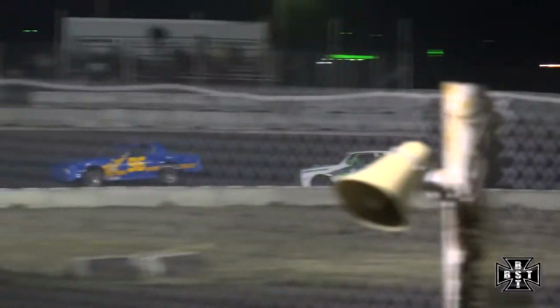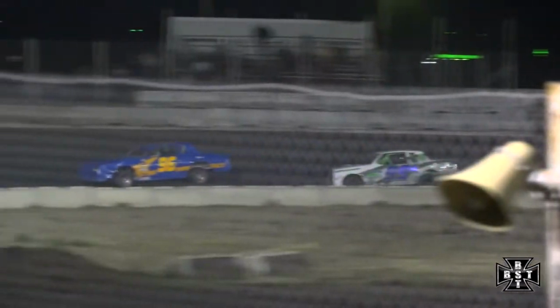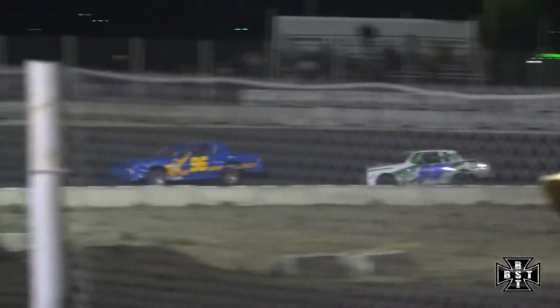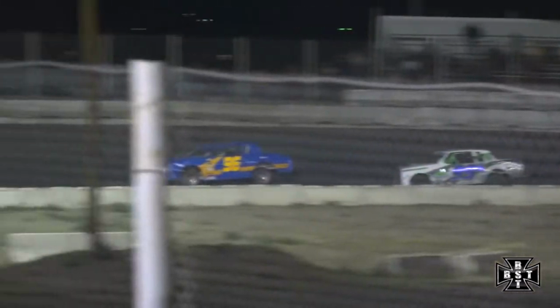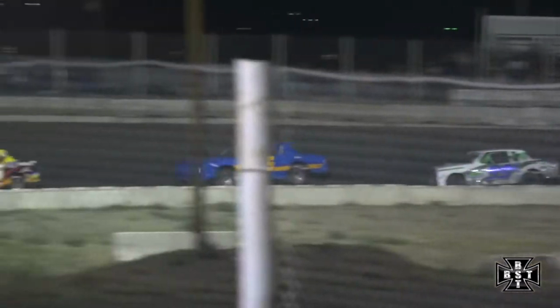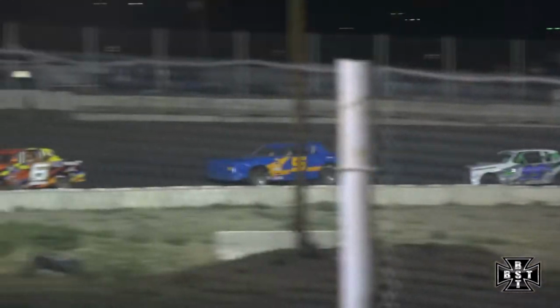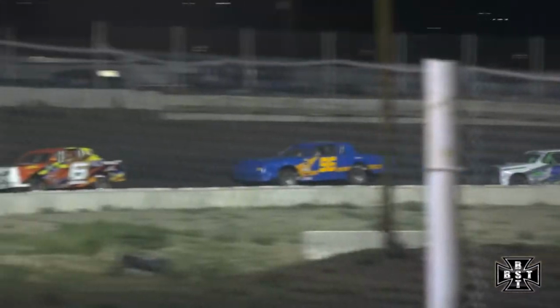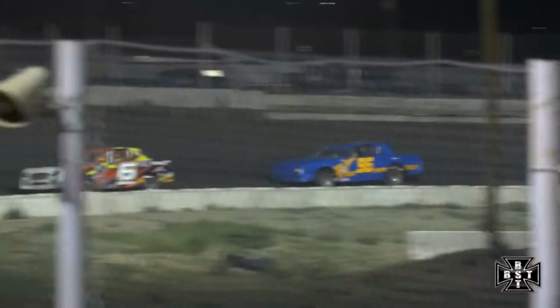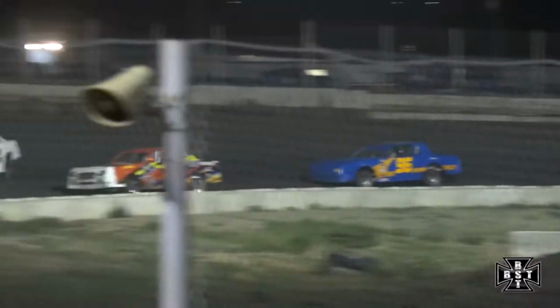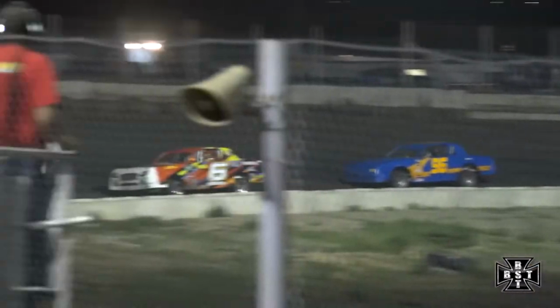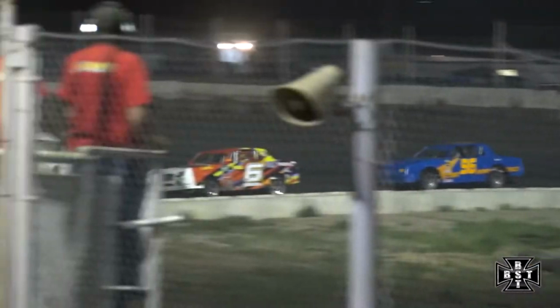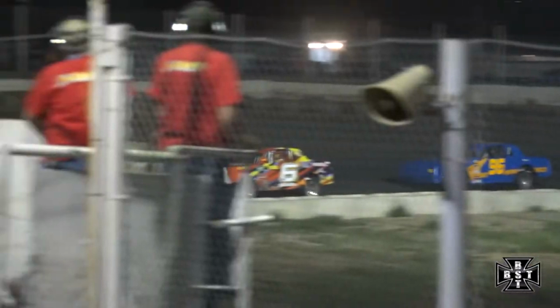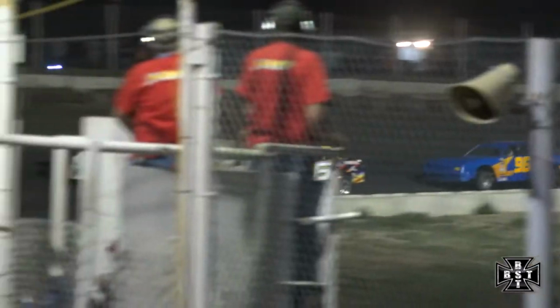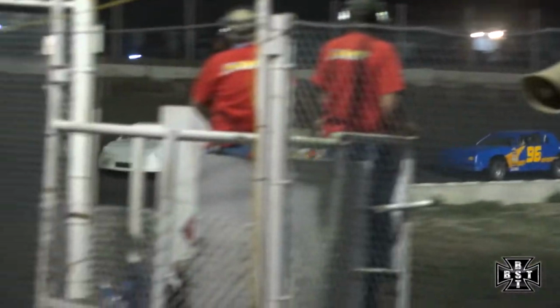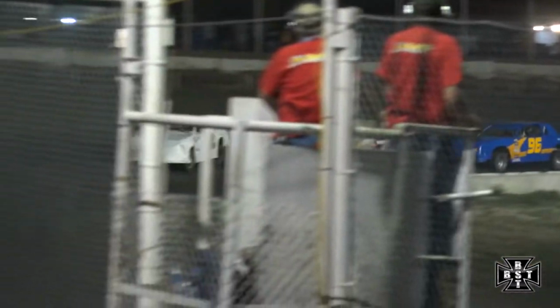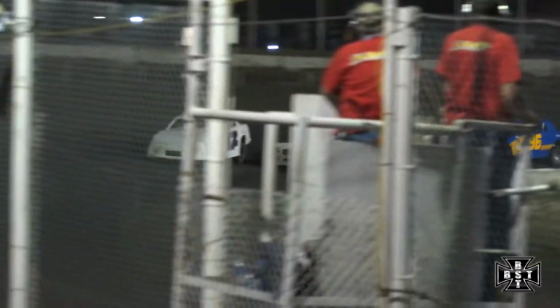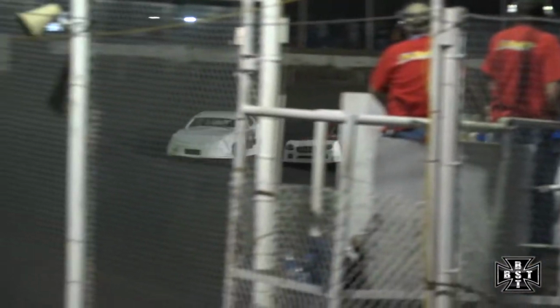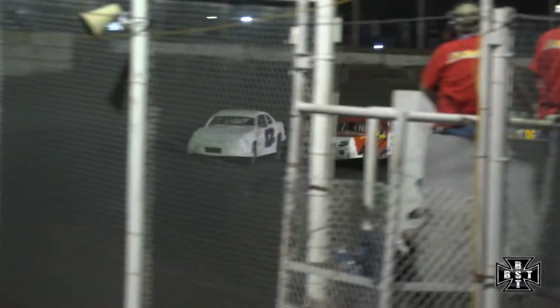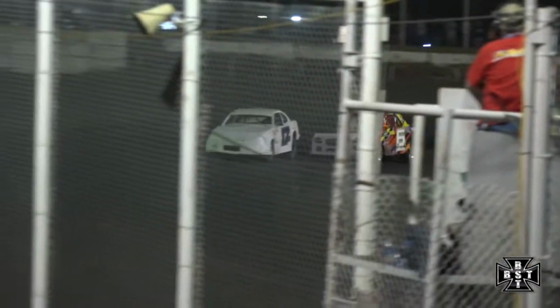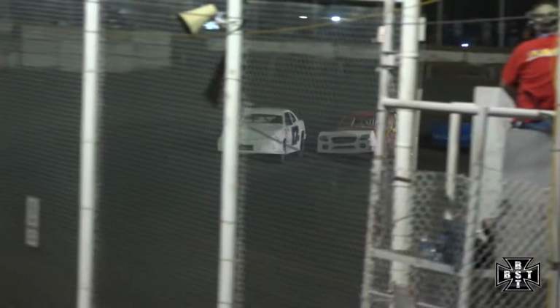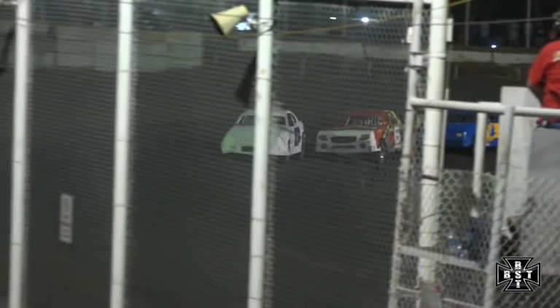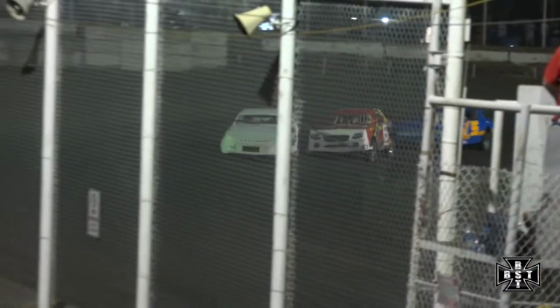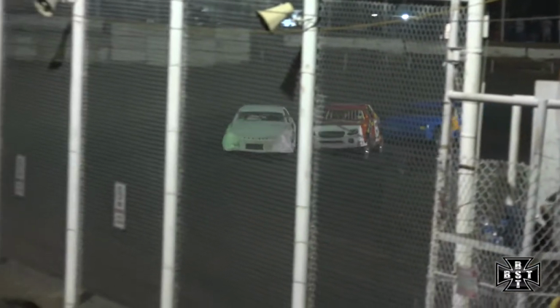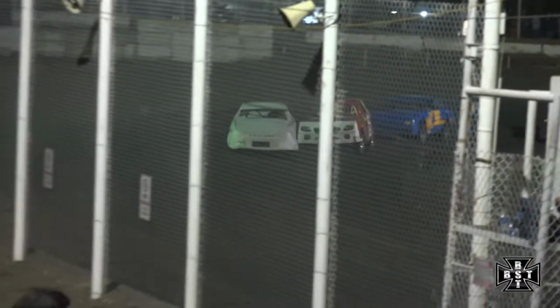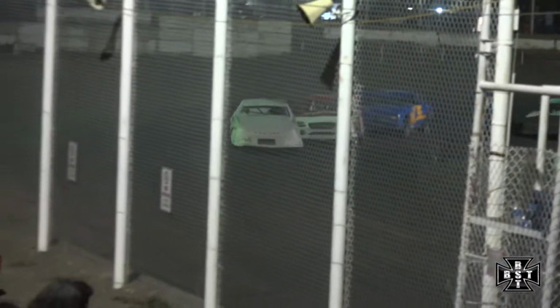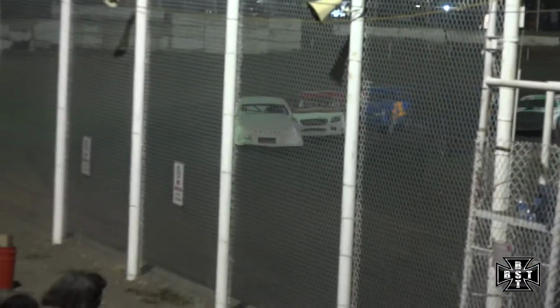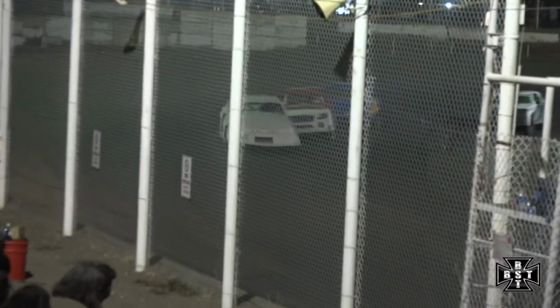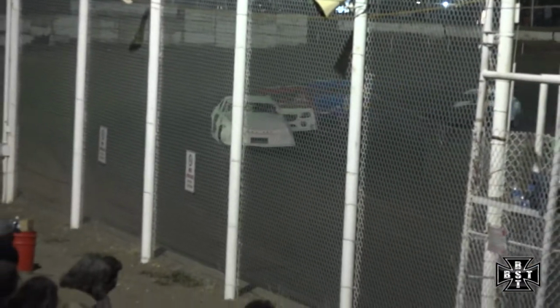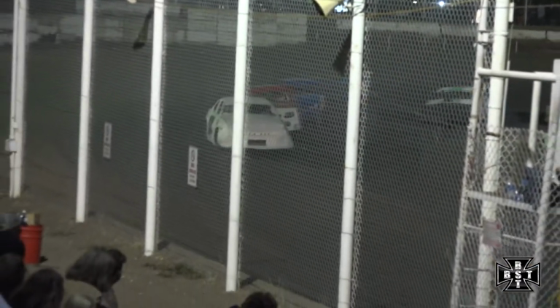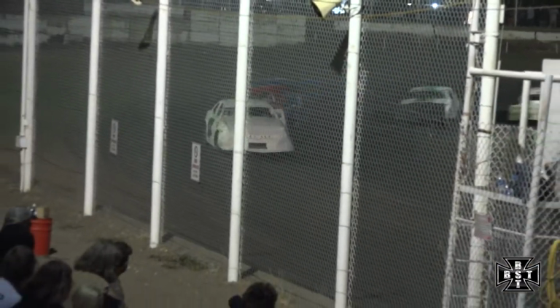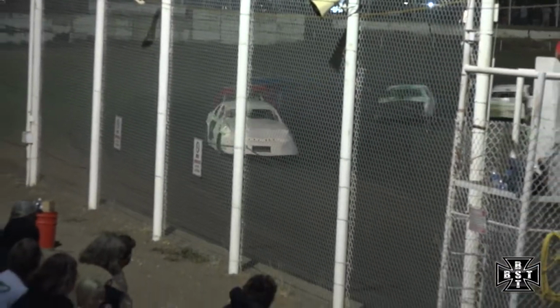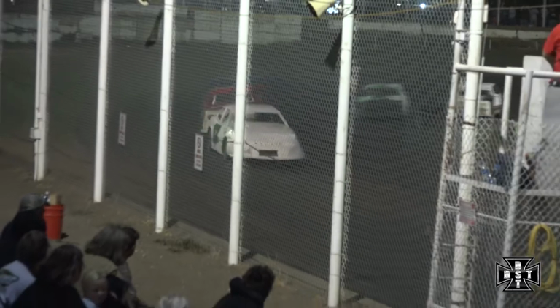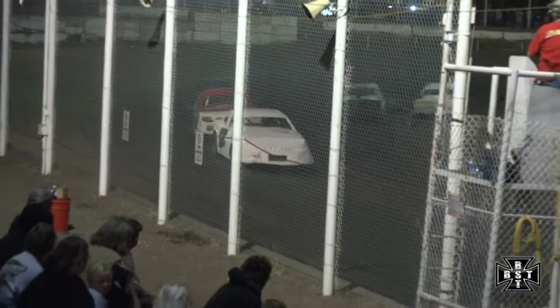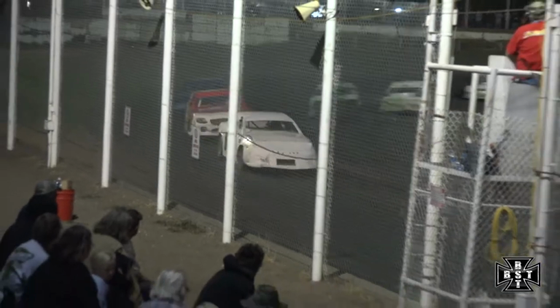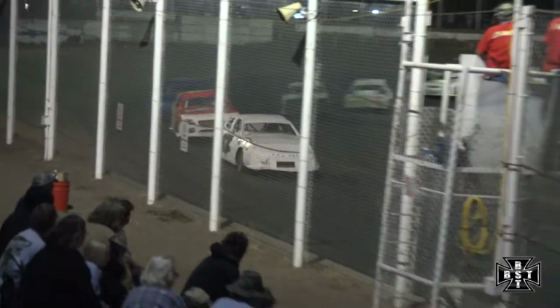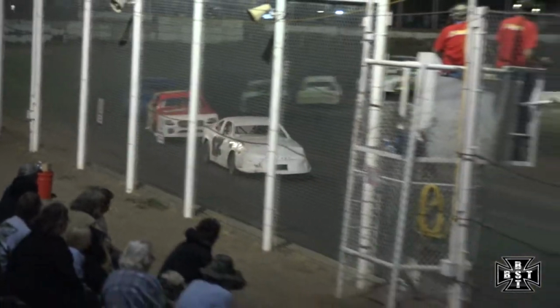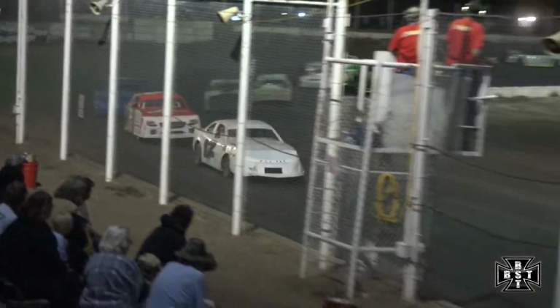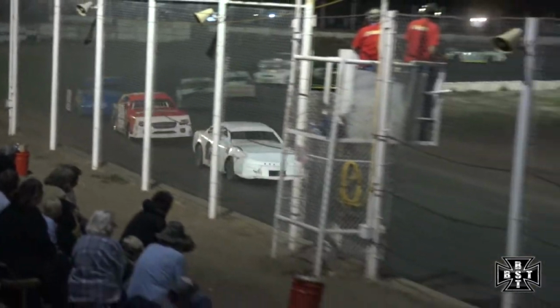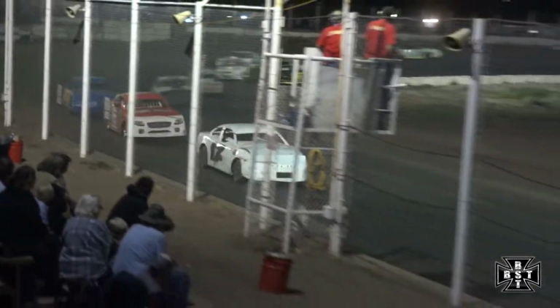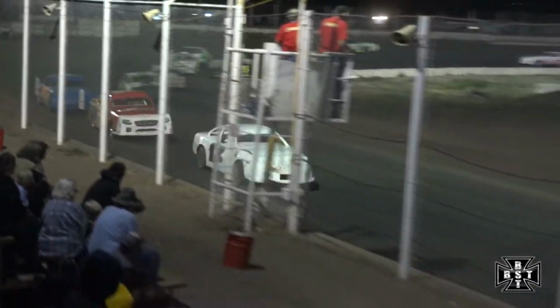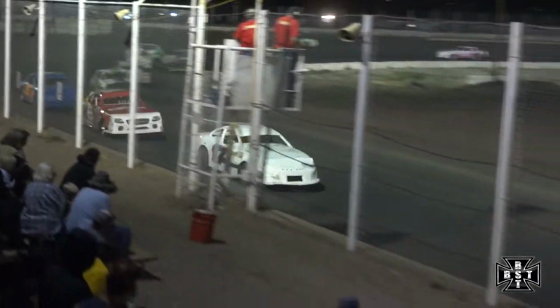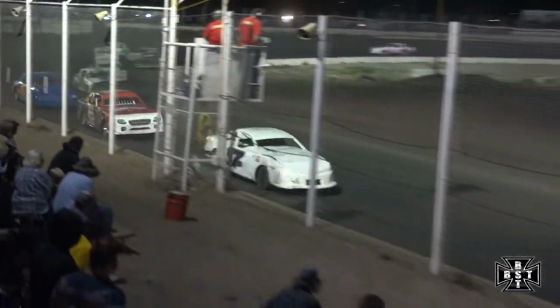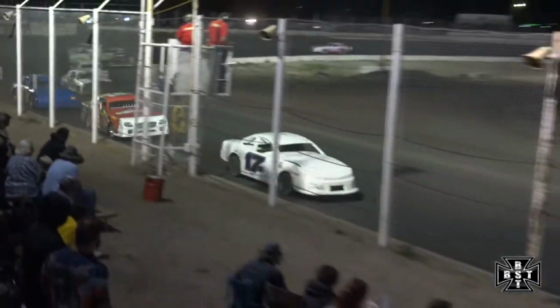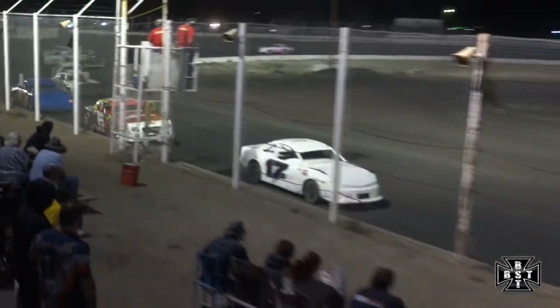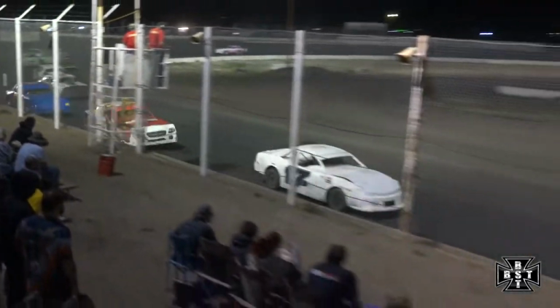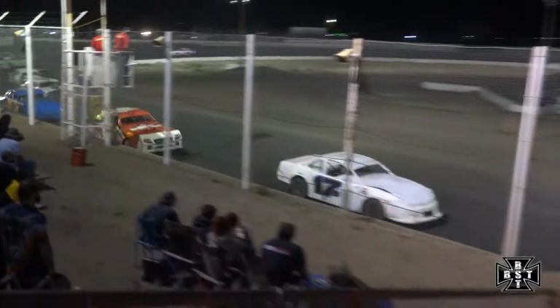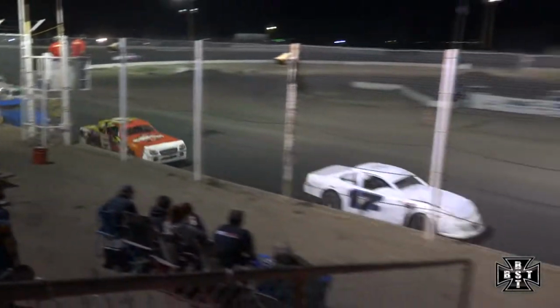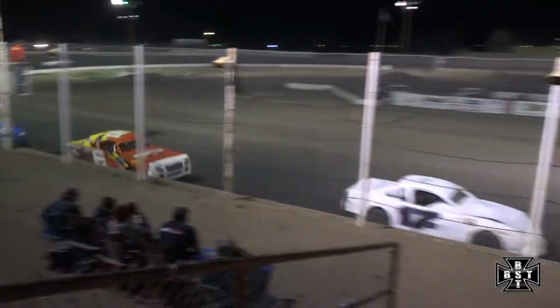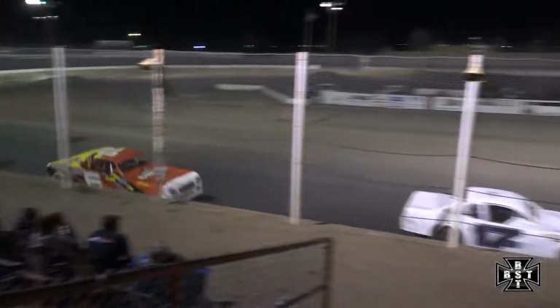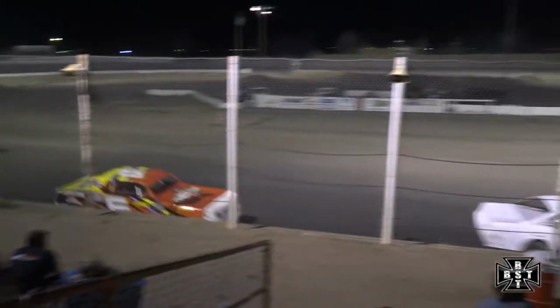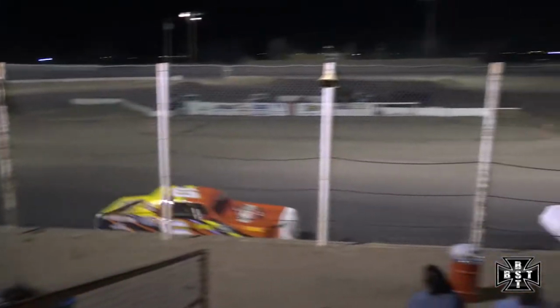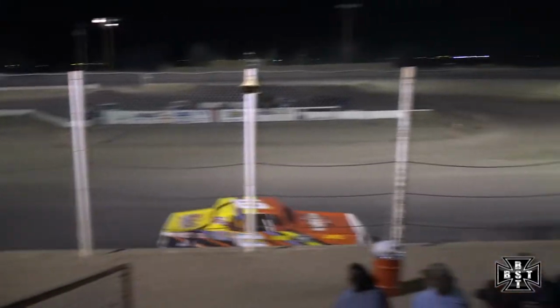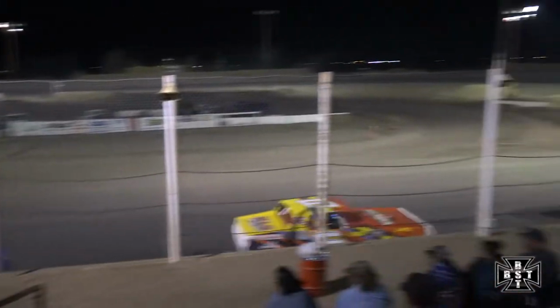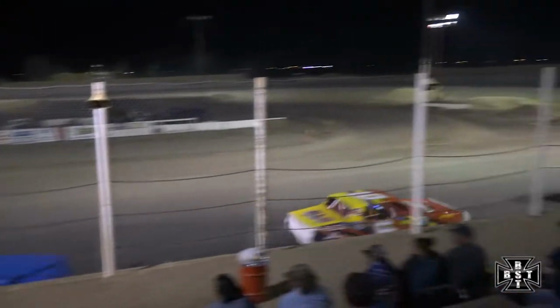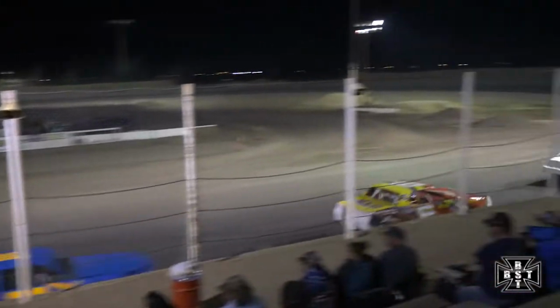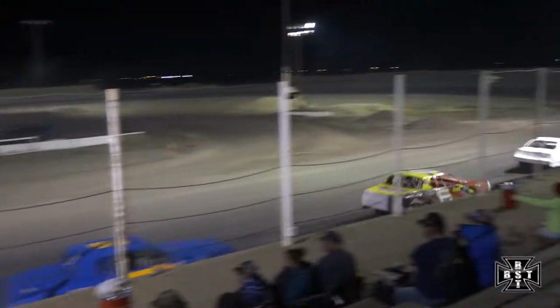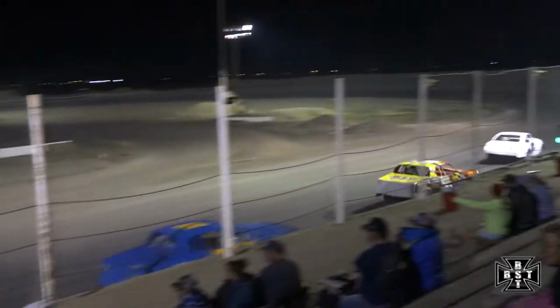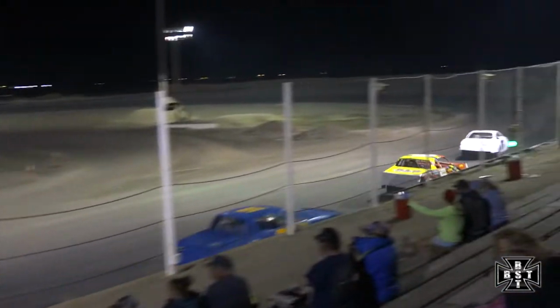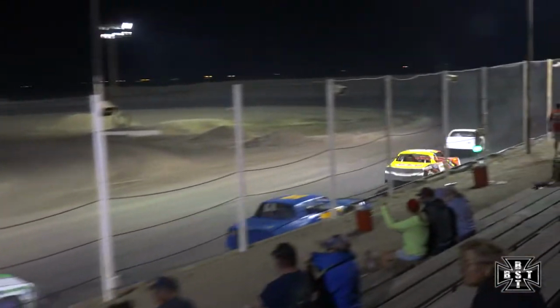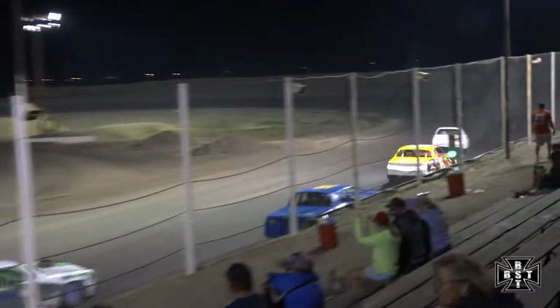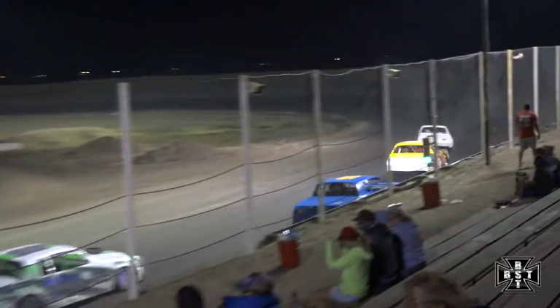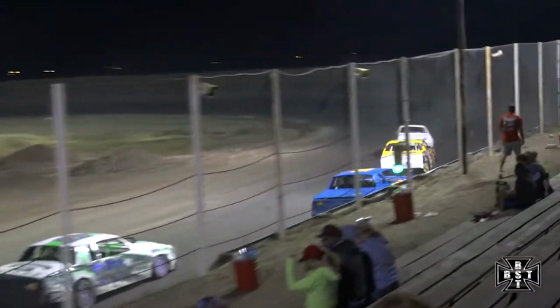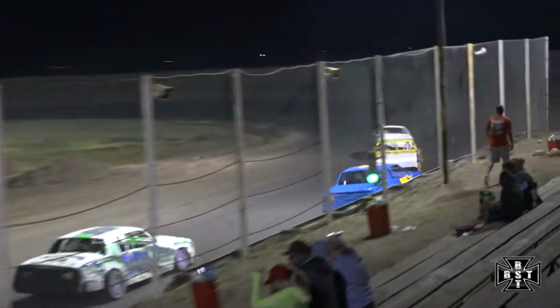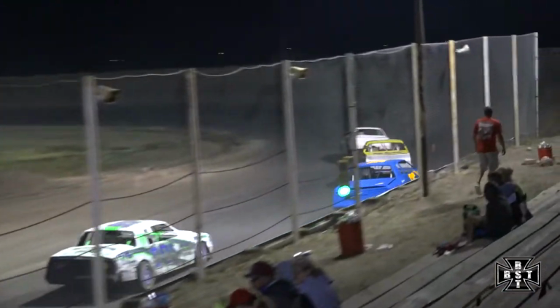Battle for the lead. Banks trying to gather it back up, looking for the lead, gets settled back behind. Jeremy Frenier, how about a good run?